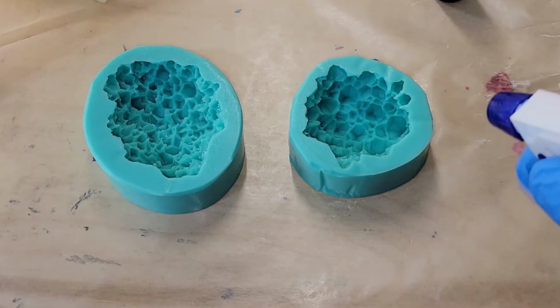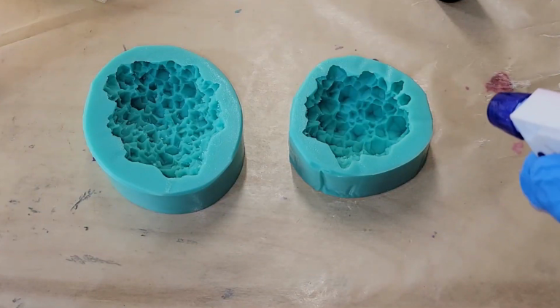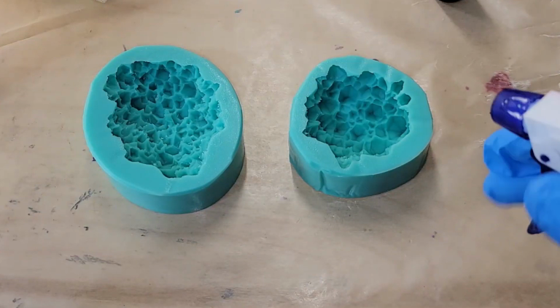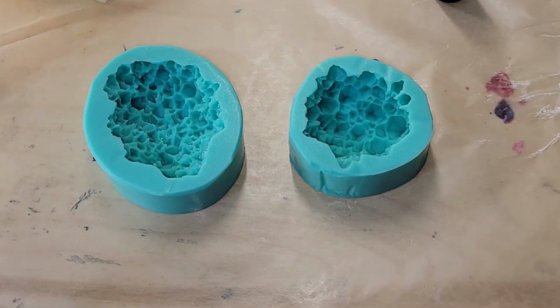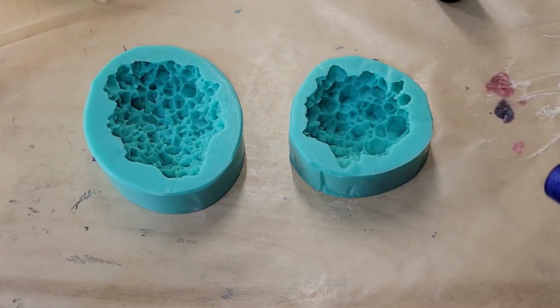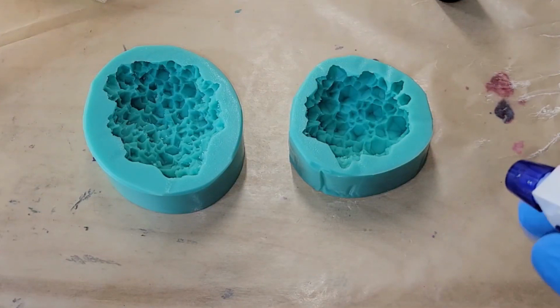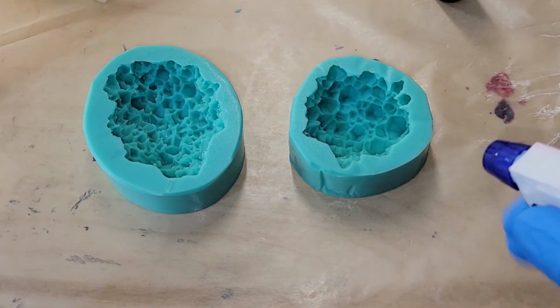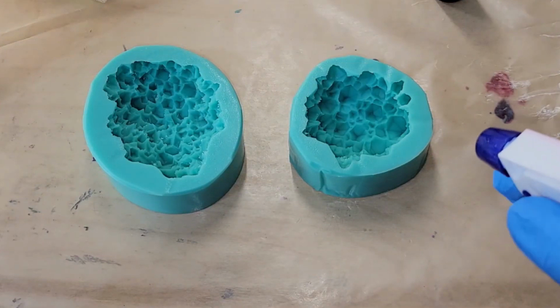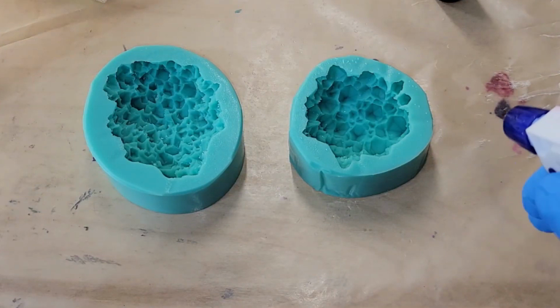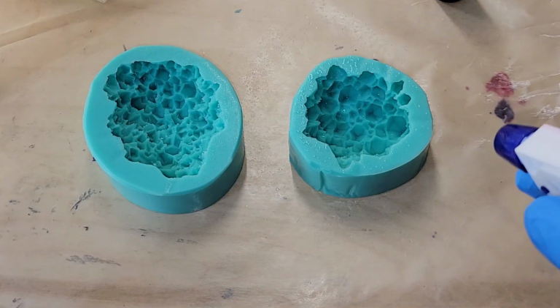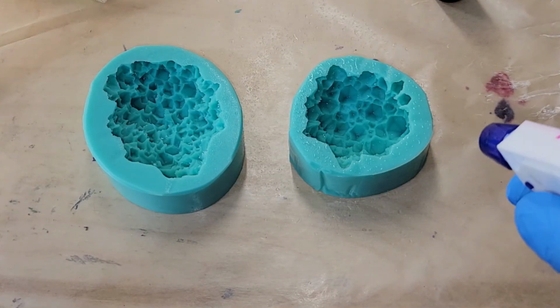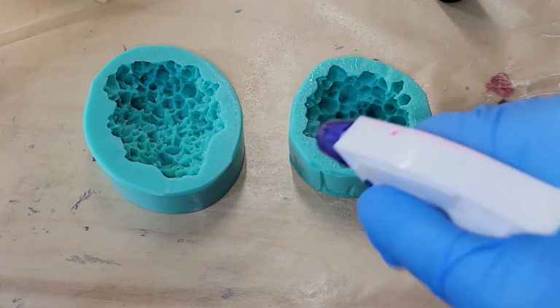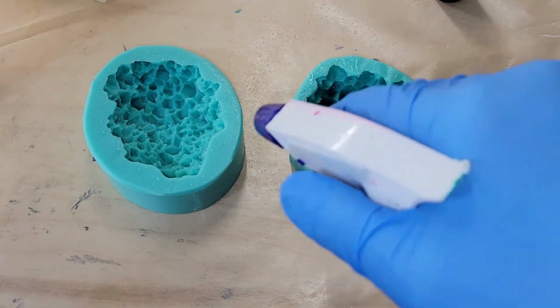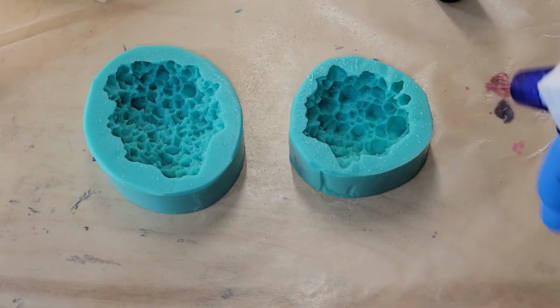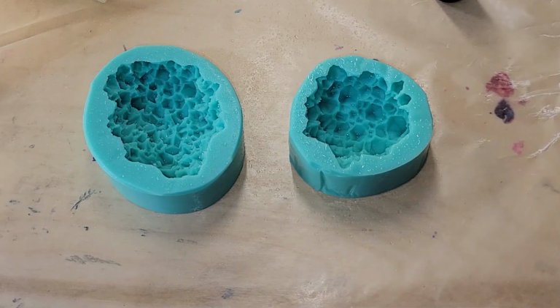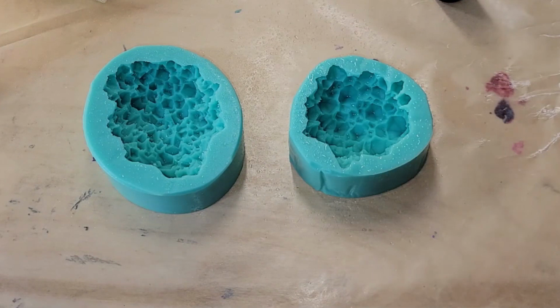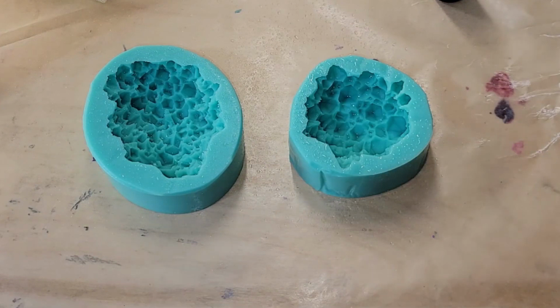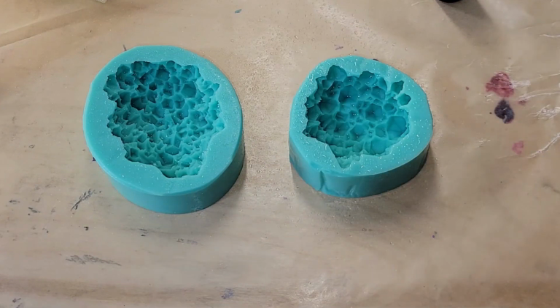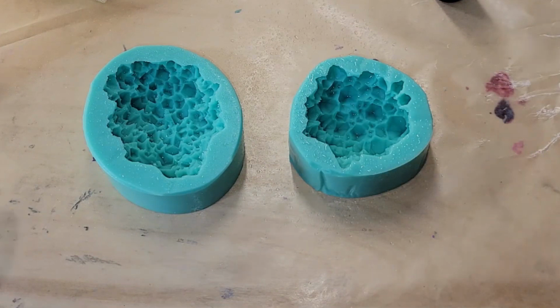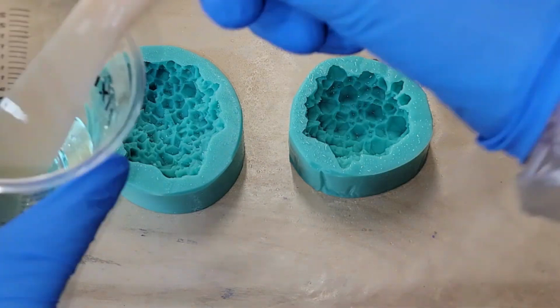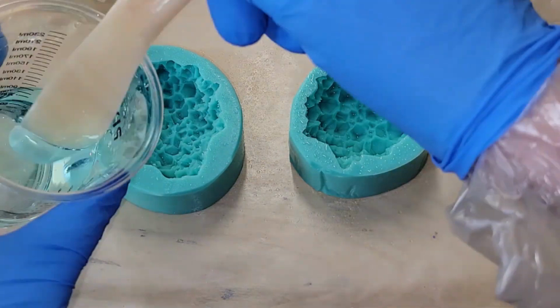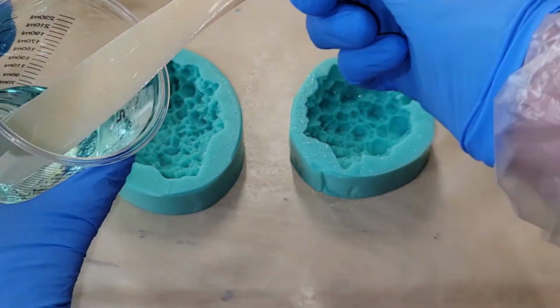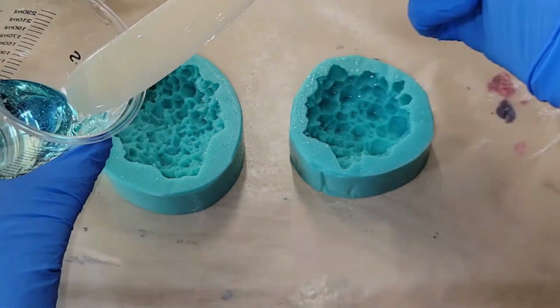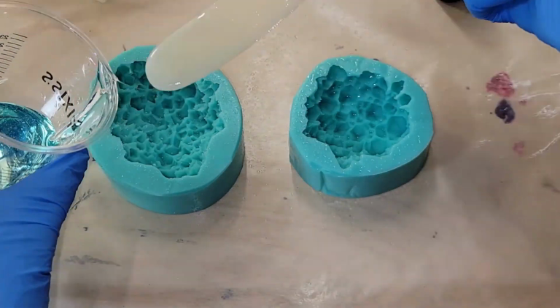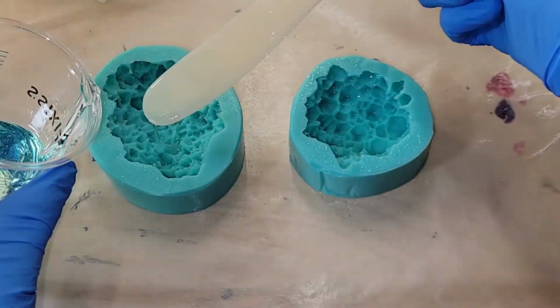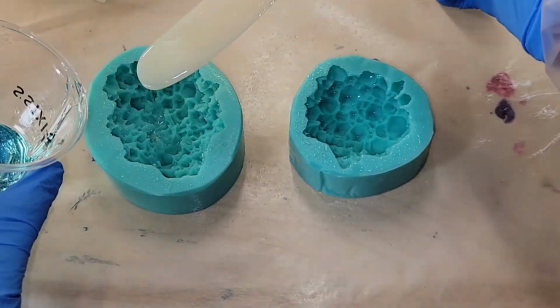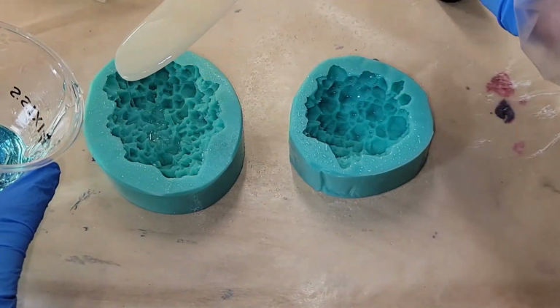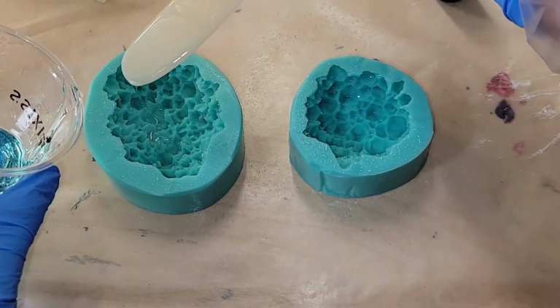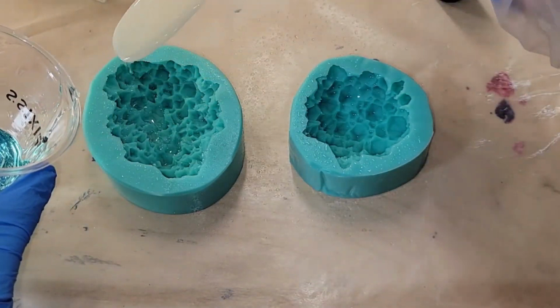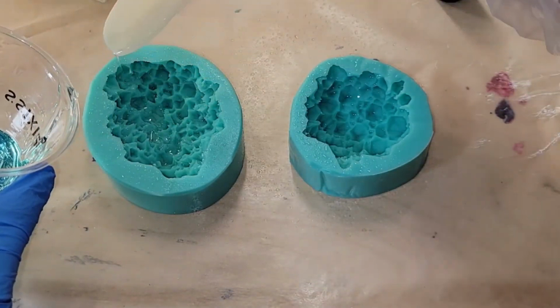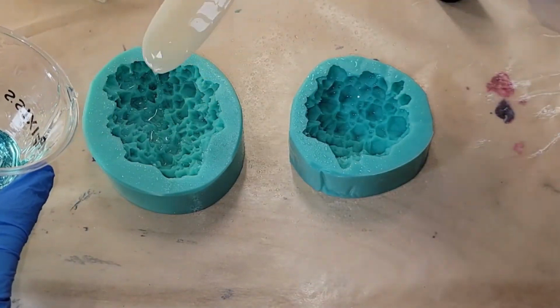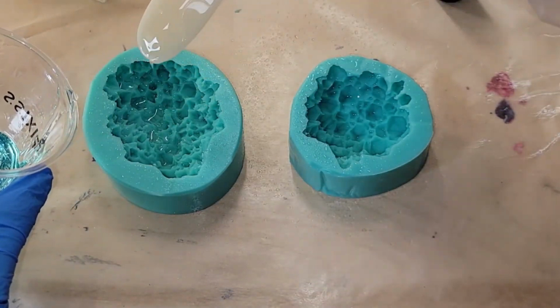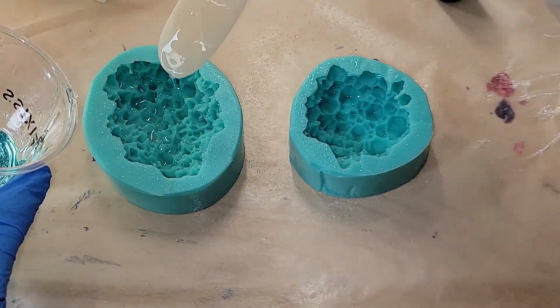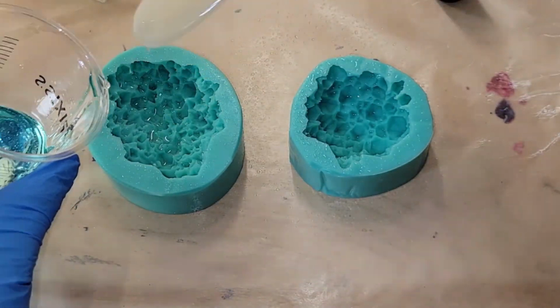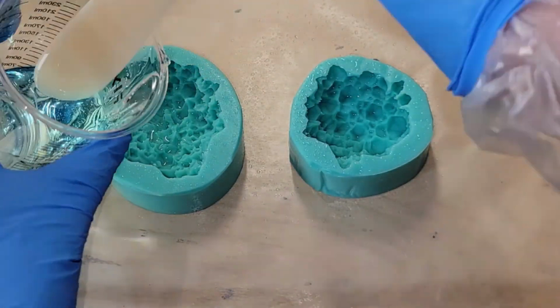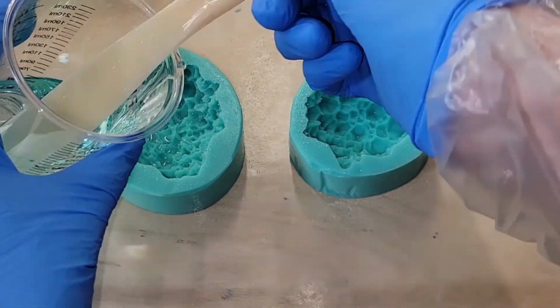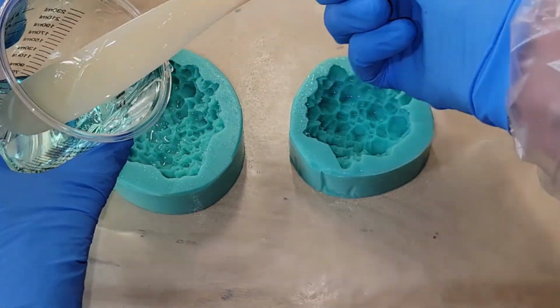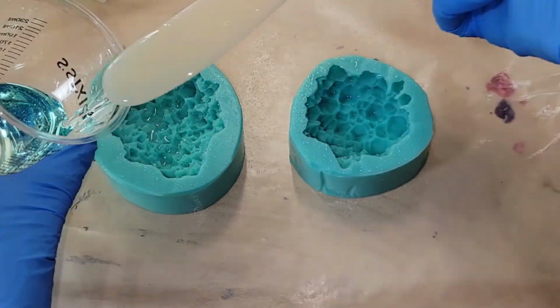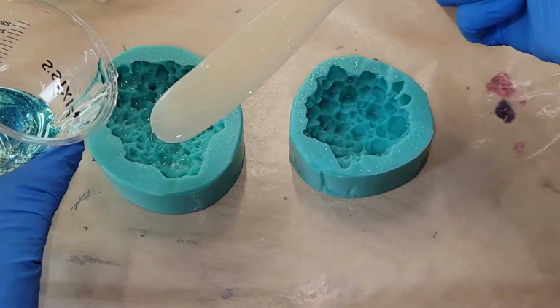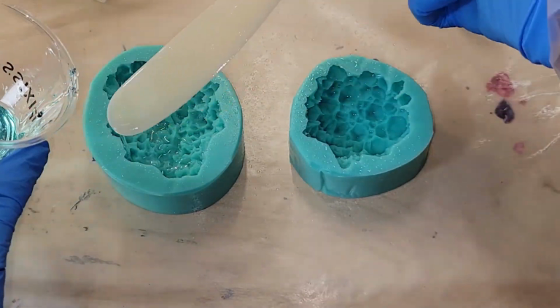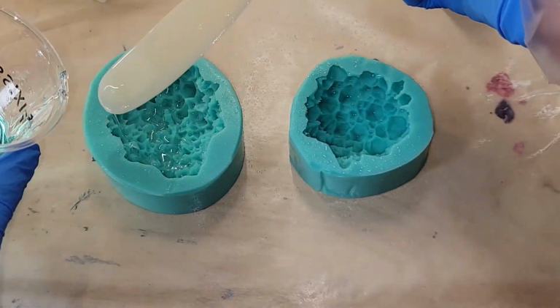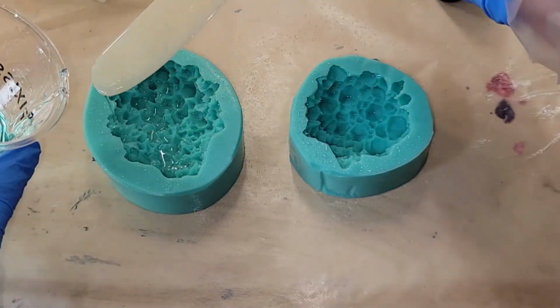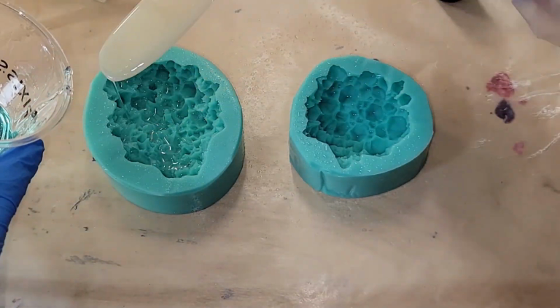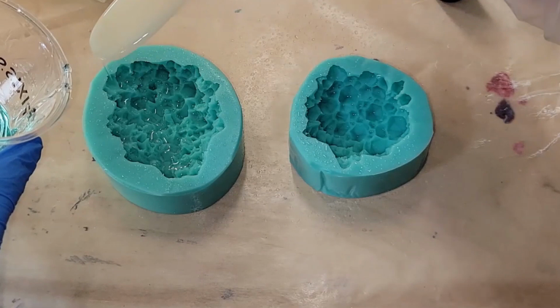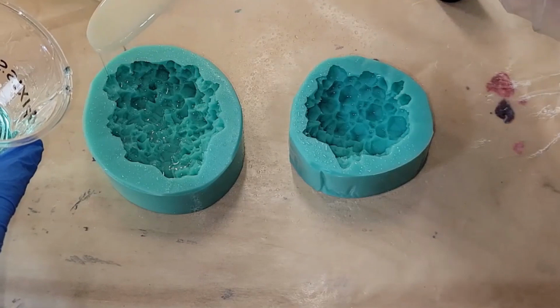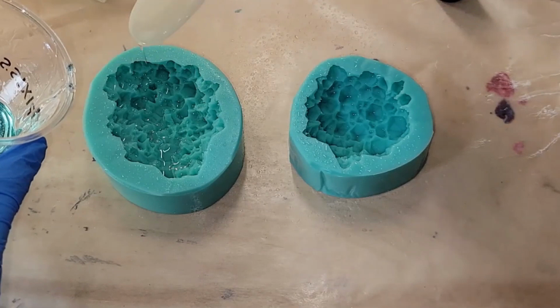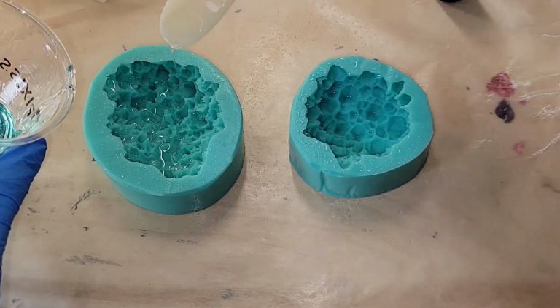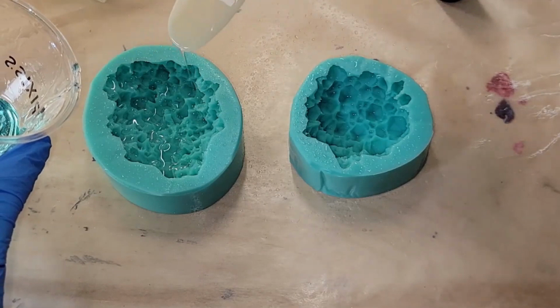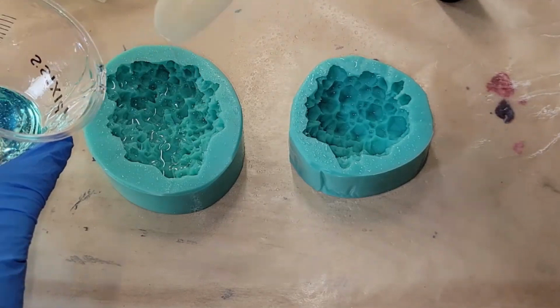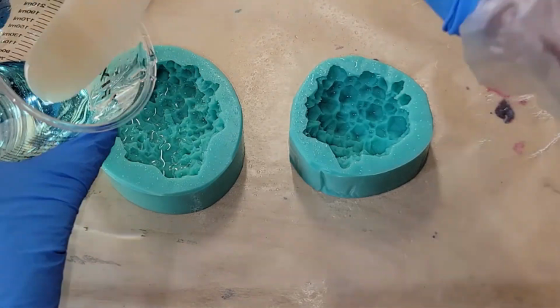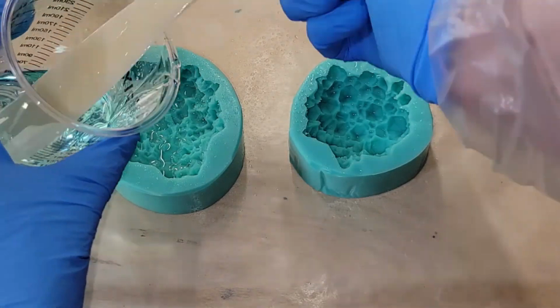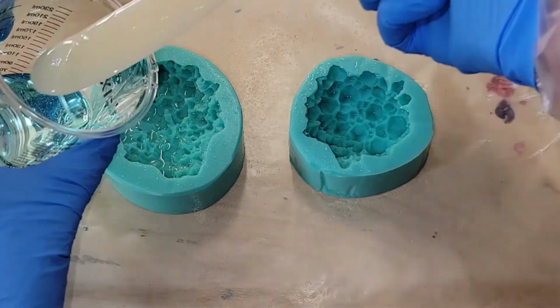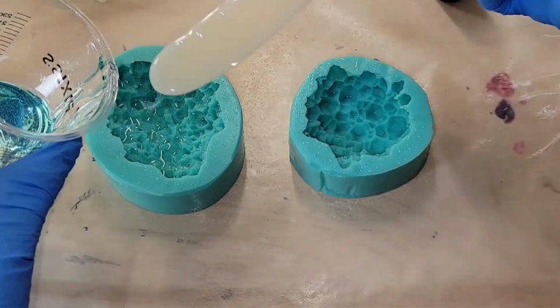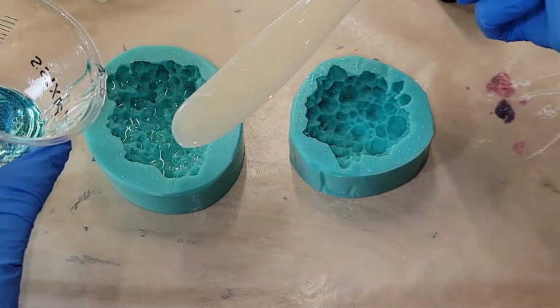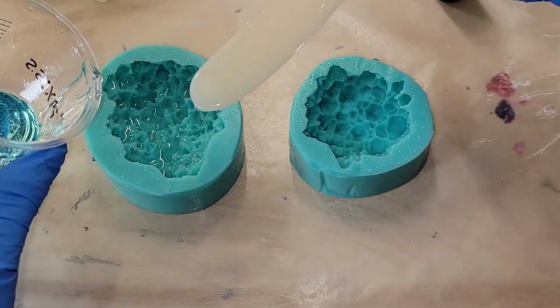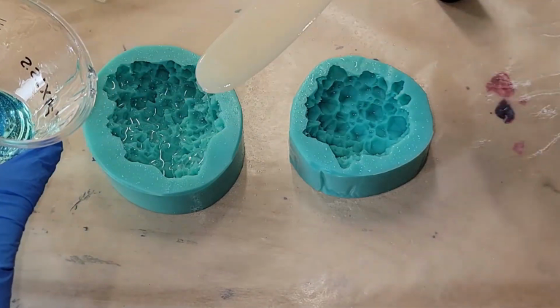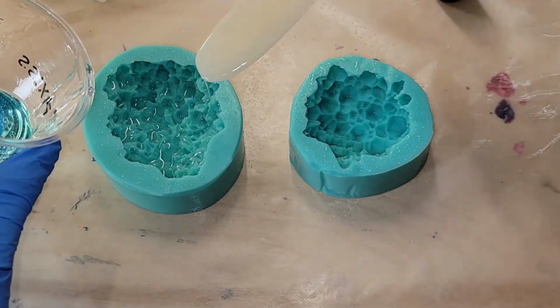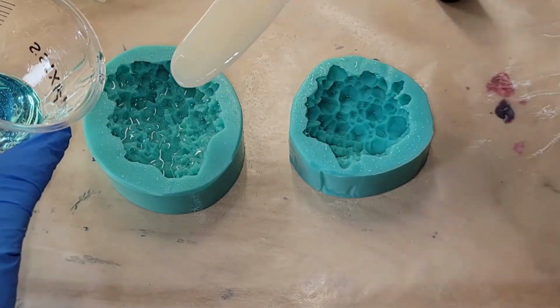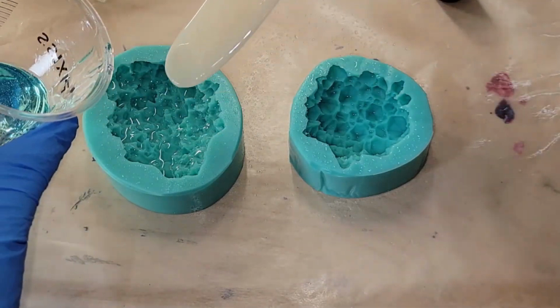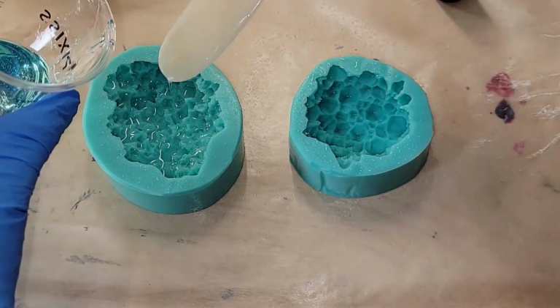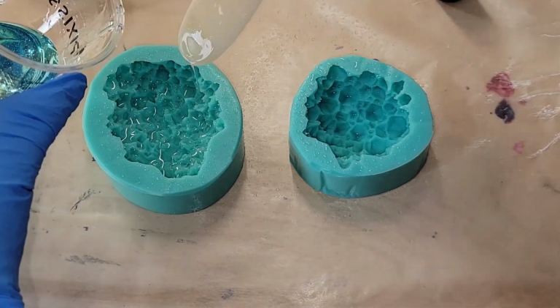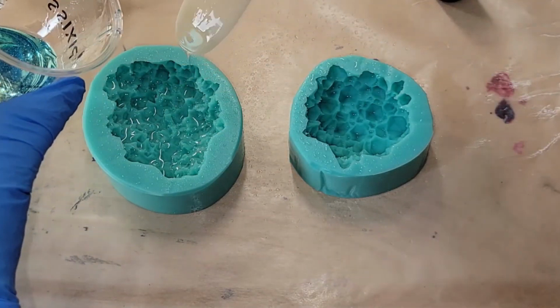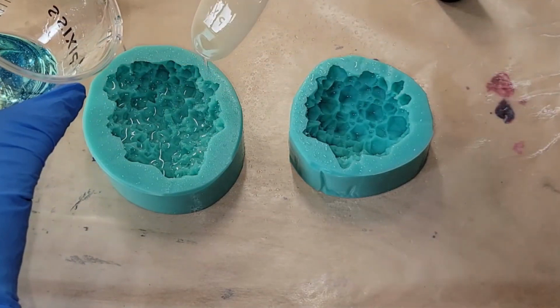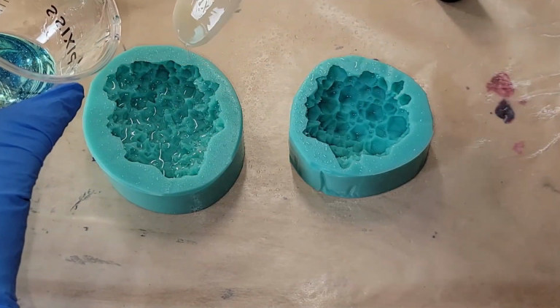Let's make some holographic resin crystals. I have my molds here and I'm spraying them with some 91% isopropyl alcohol to pop bubbles.